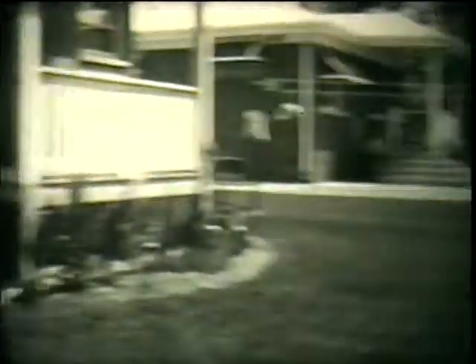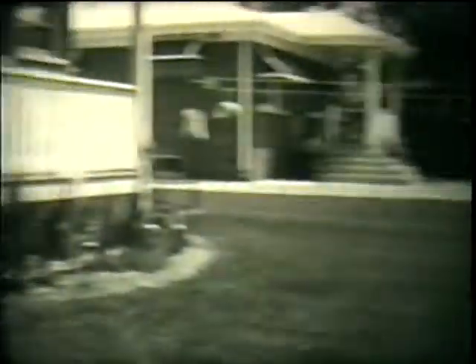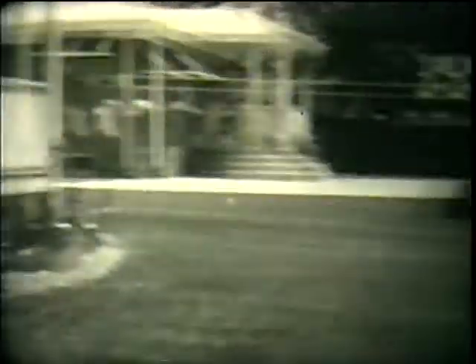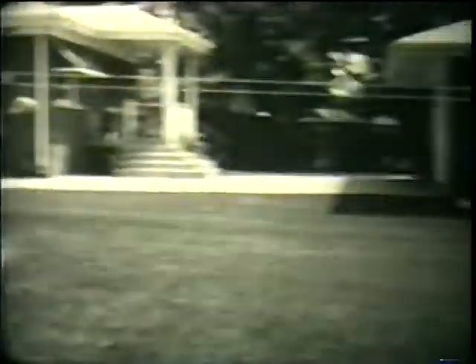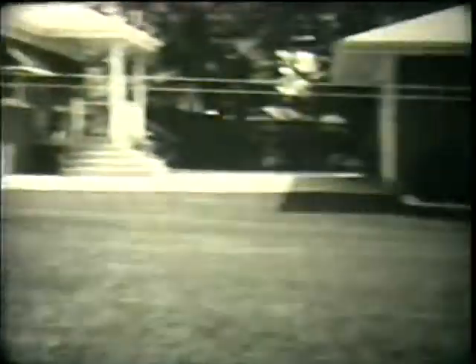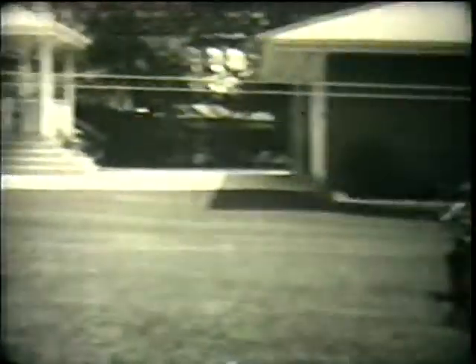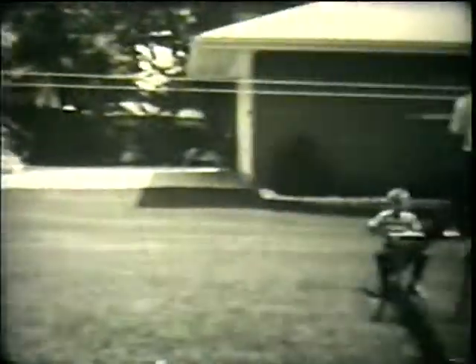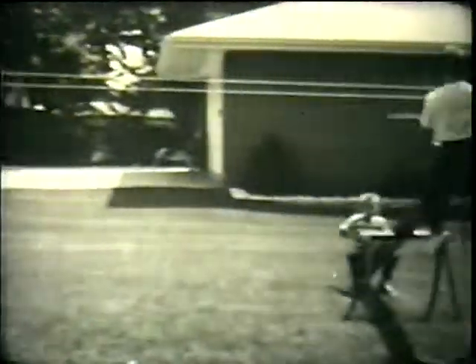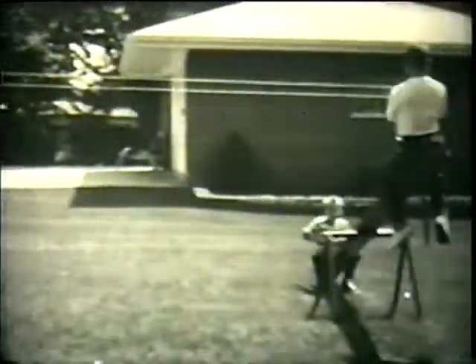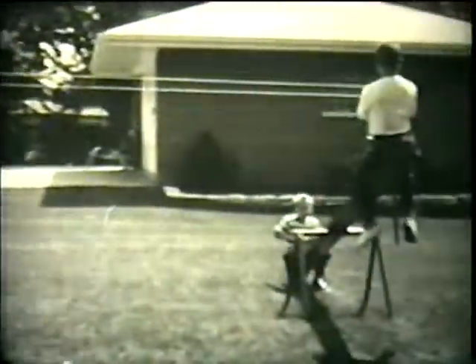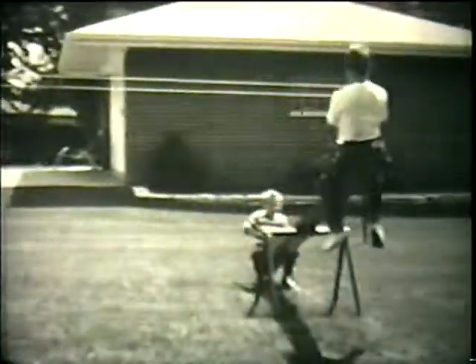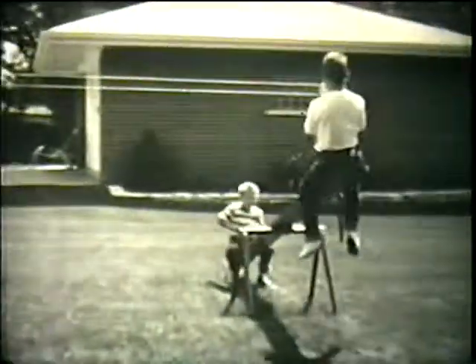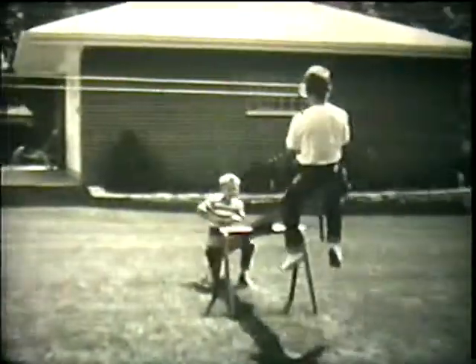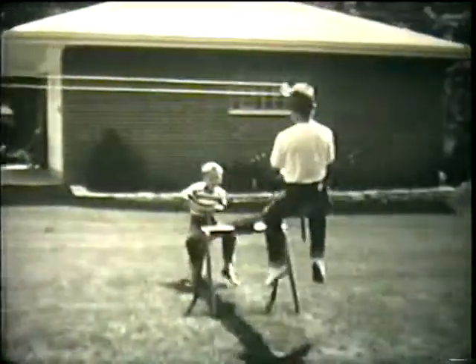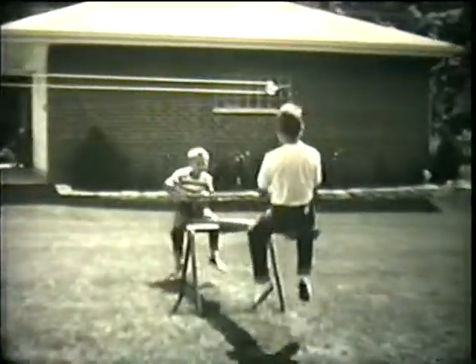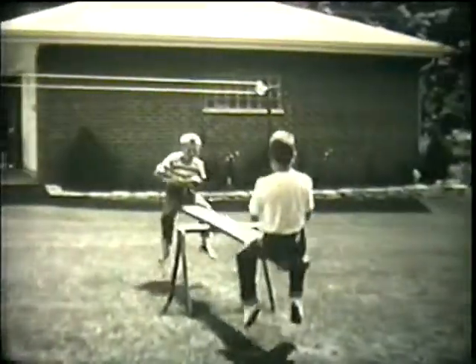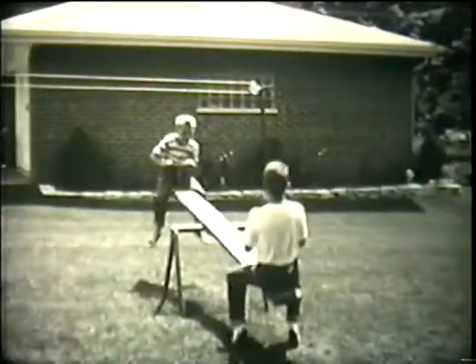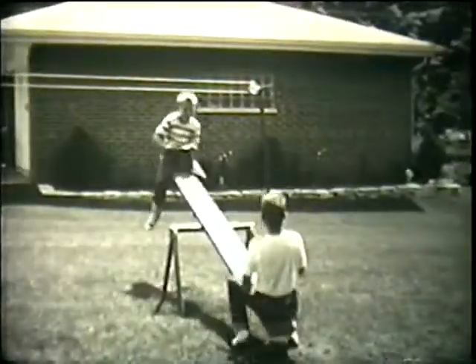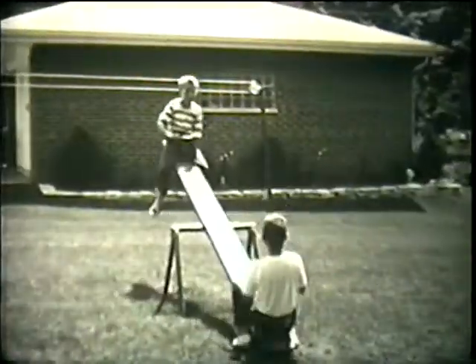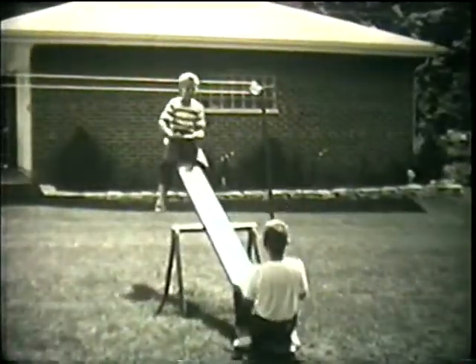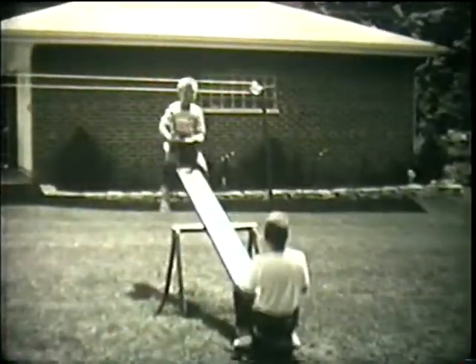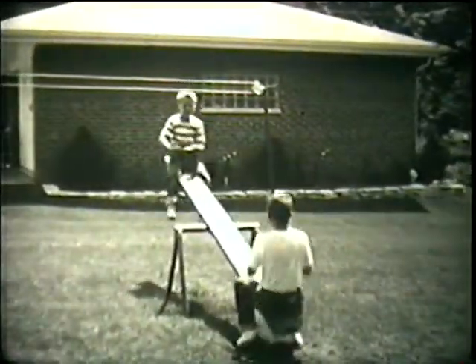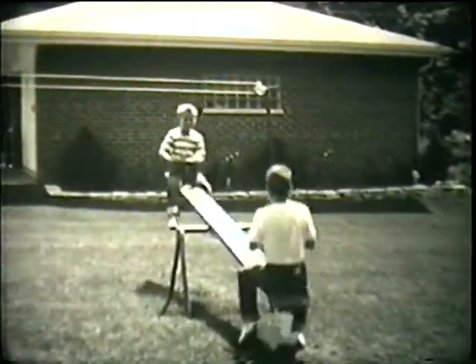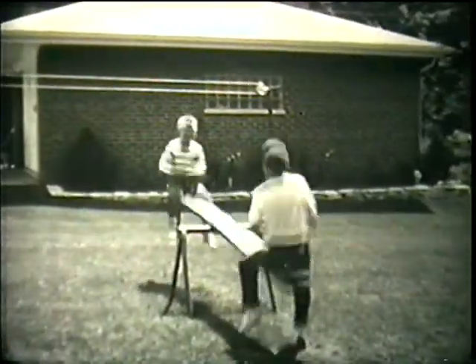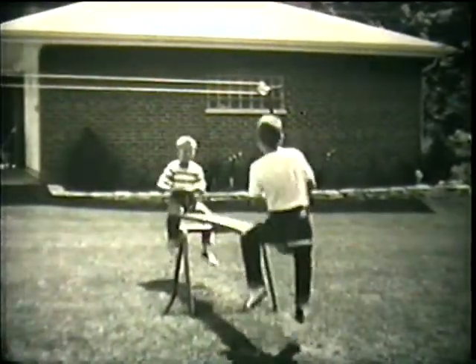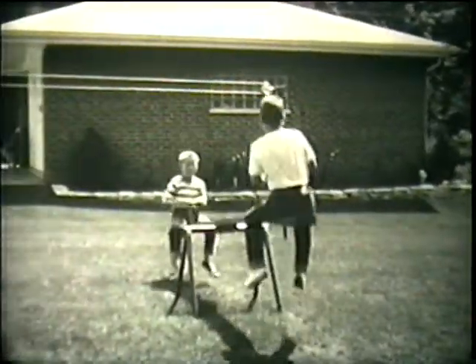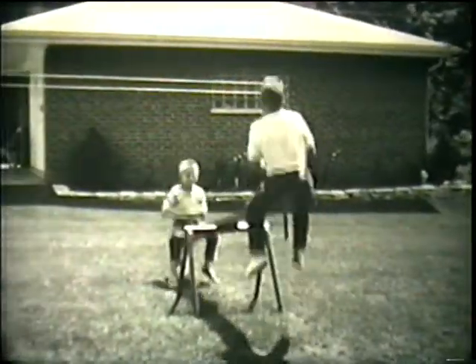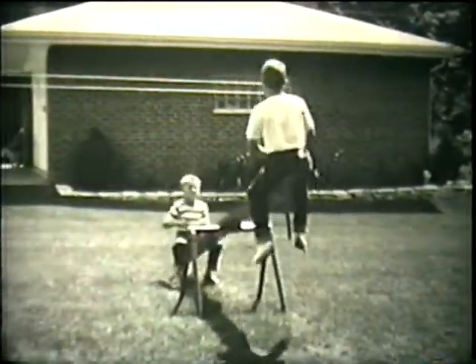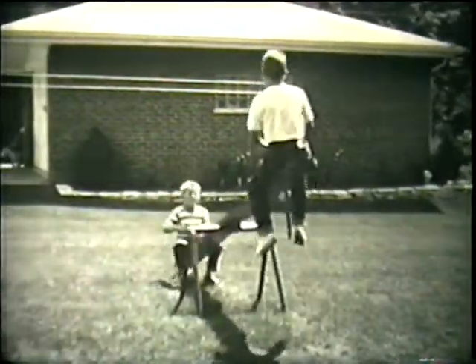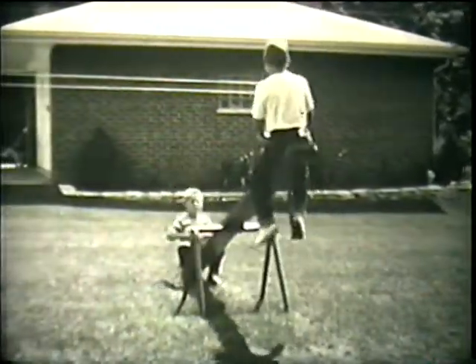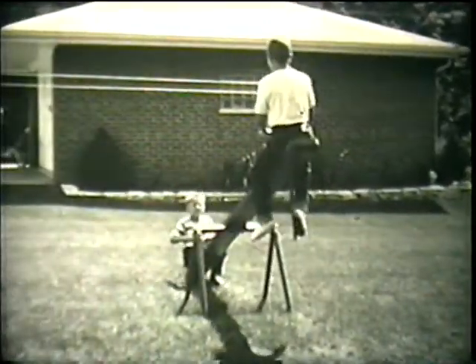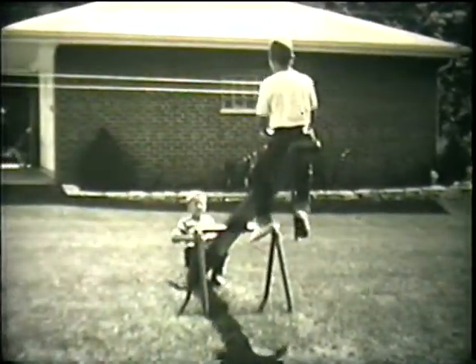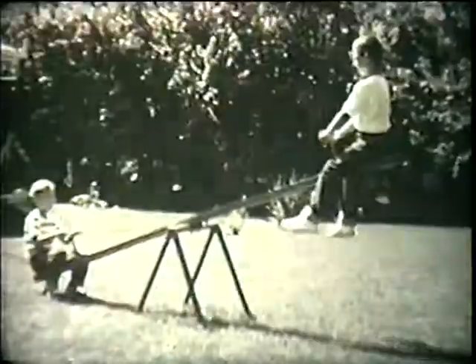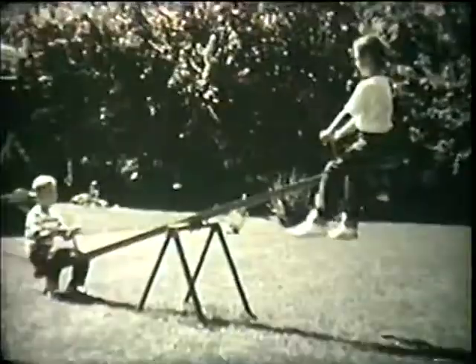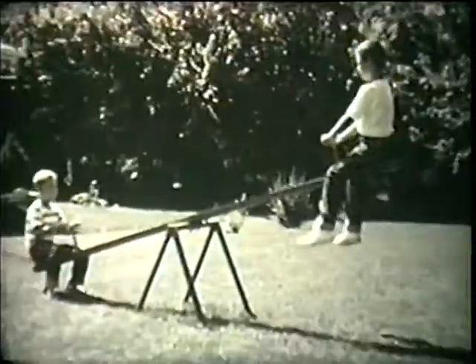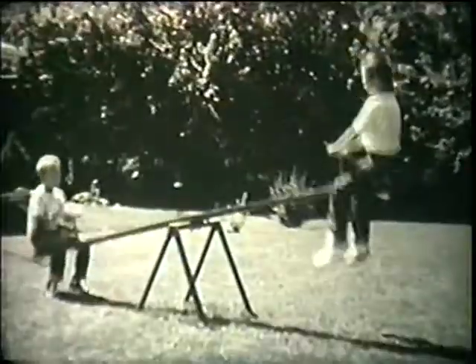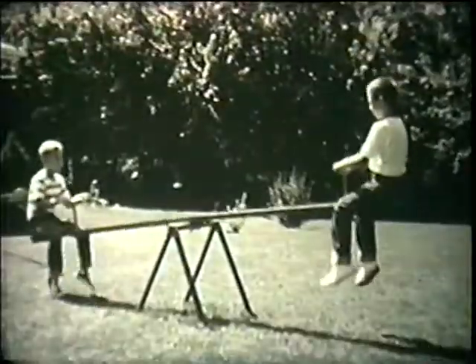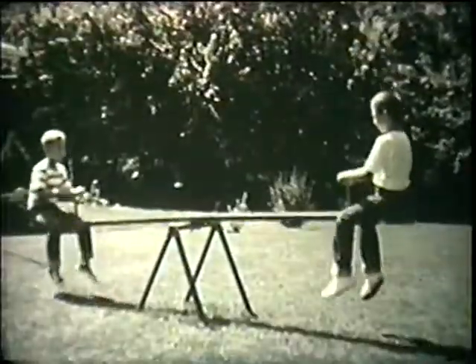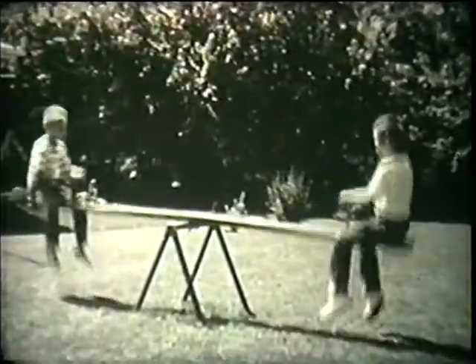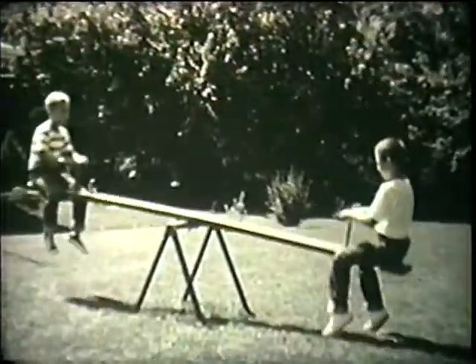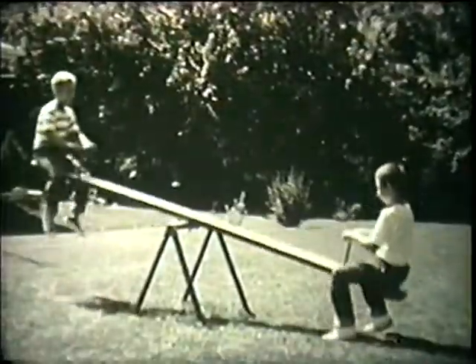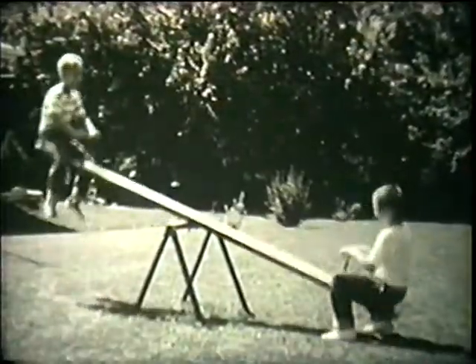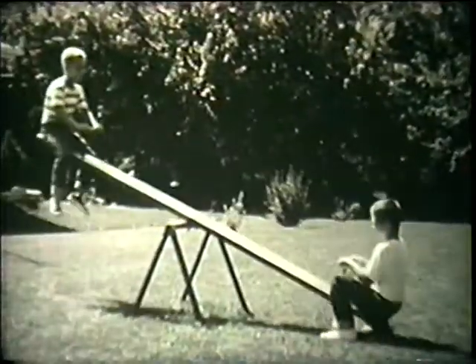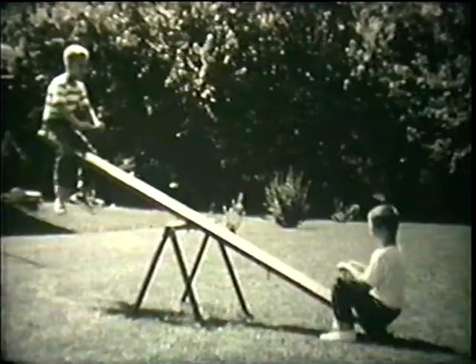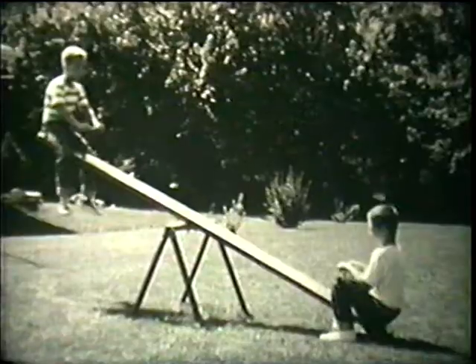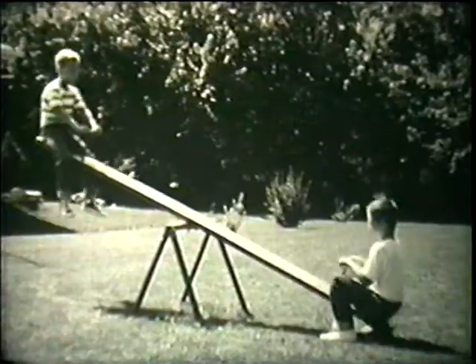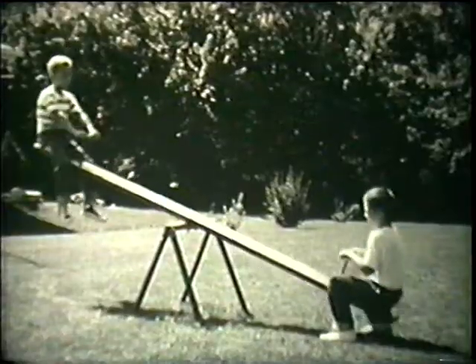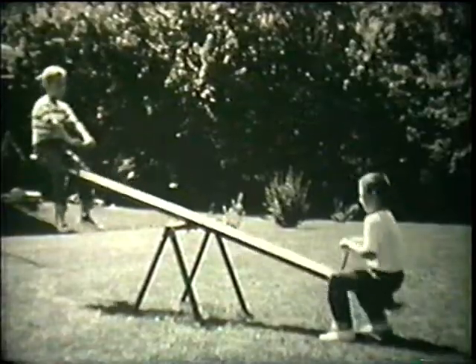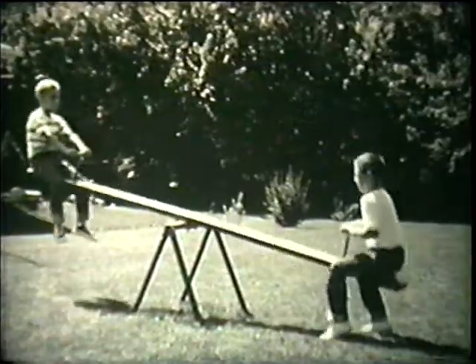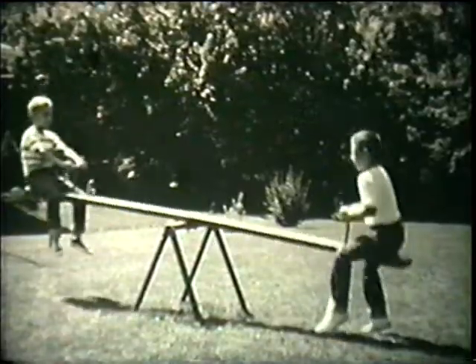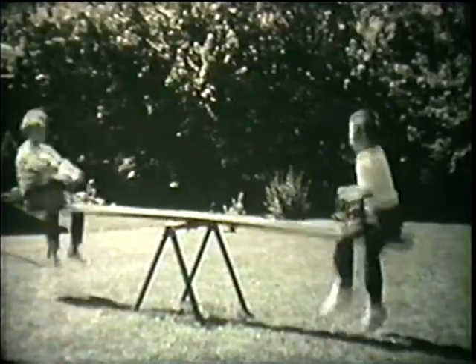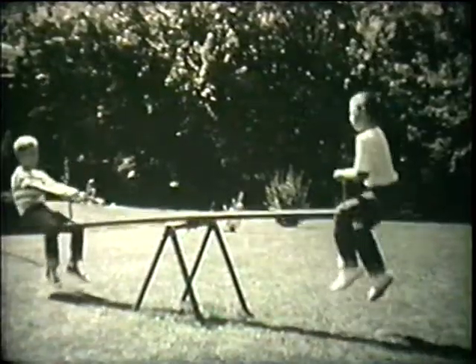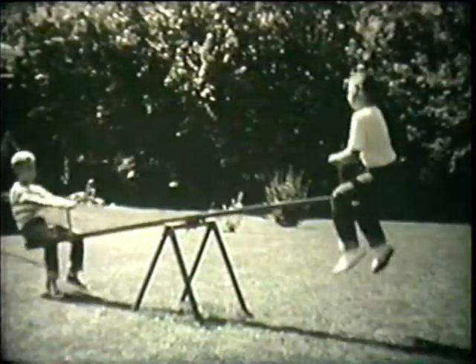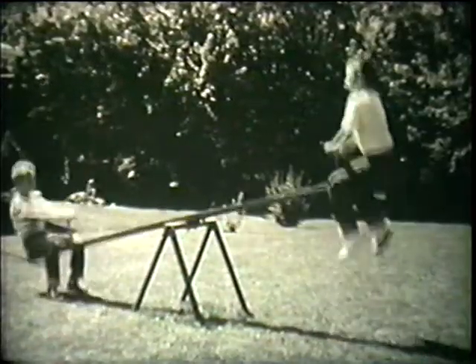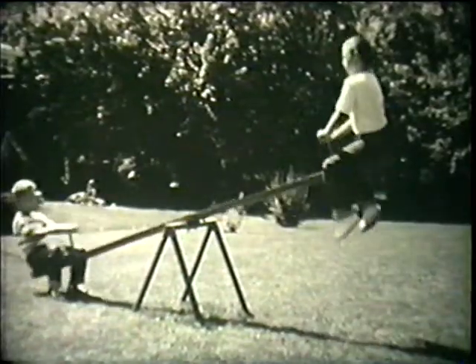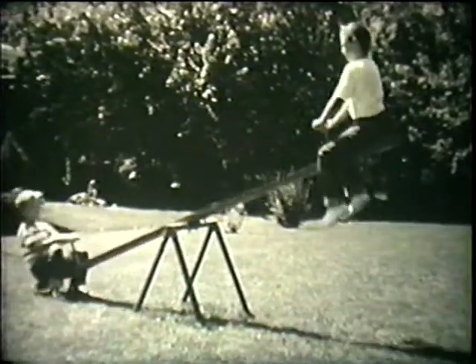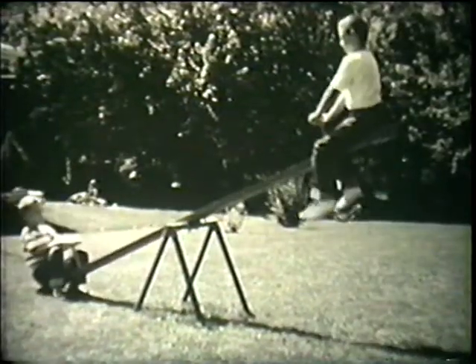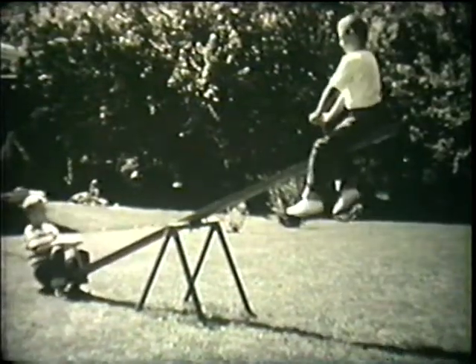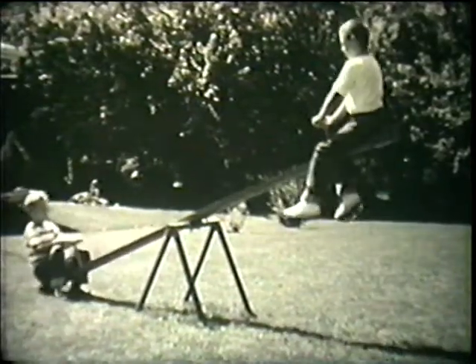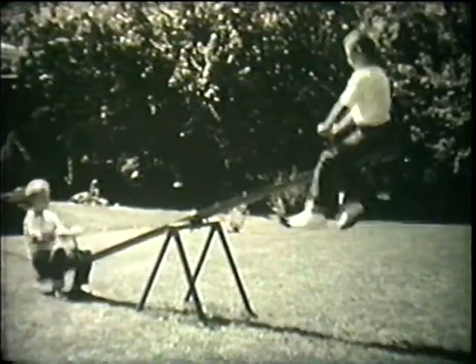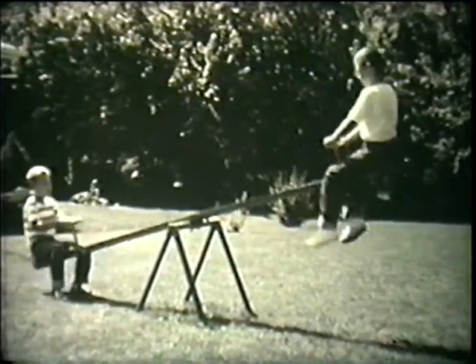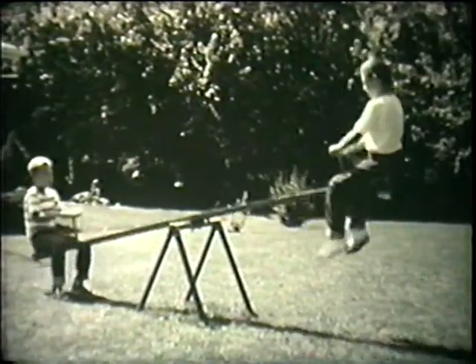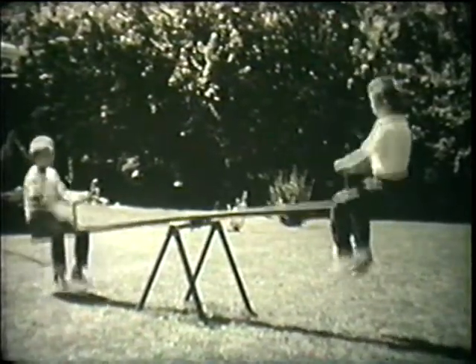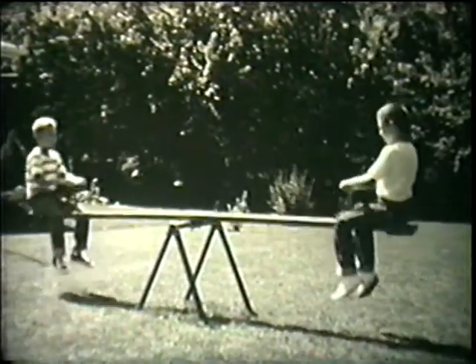Over here in the yard, Ronnie Simmons is playing with his friend Dick on the seesaw. Do you see the machine they're using?